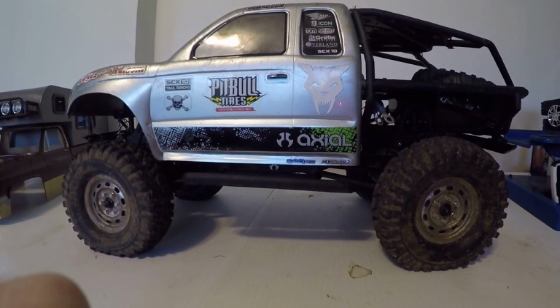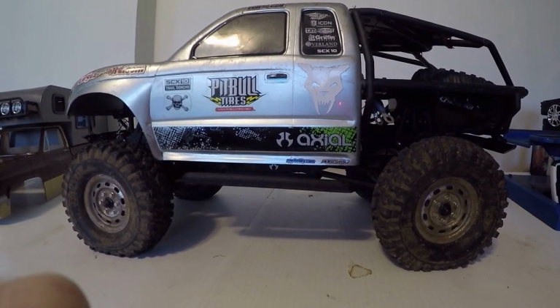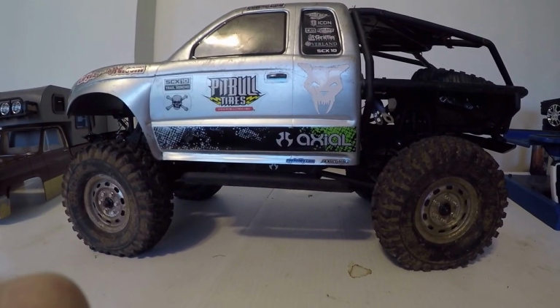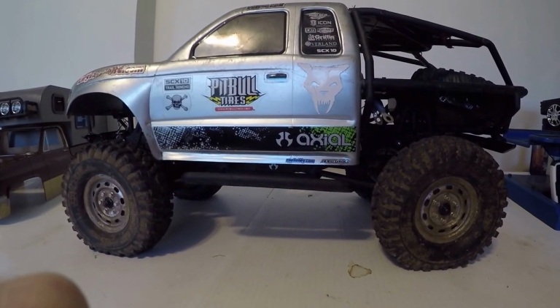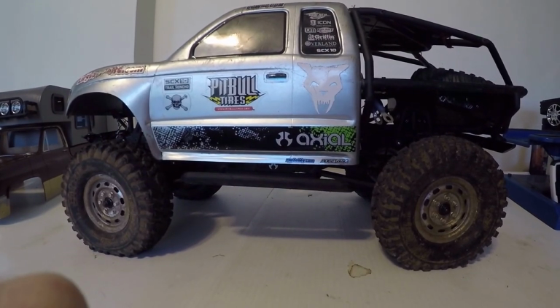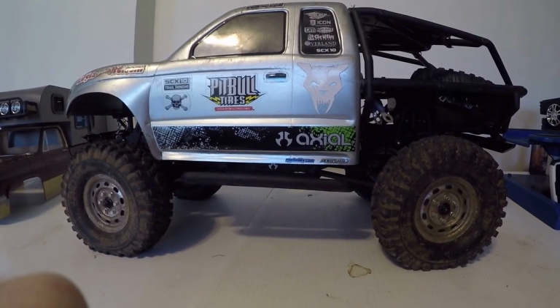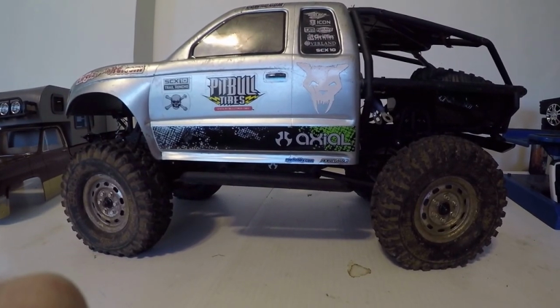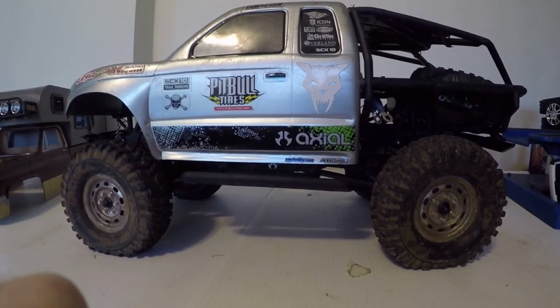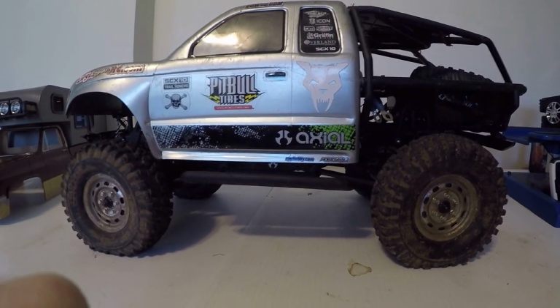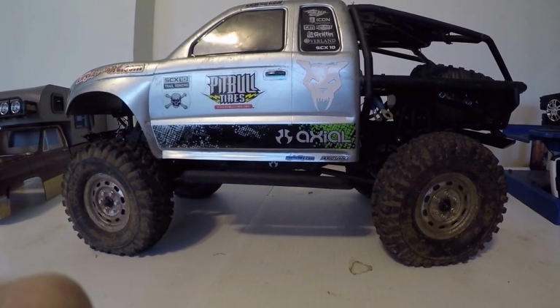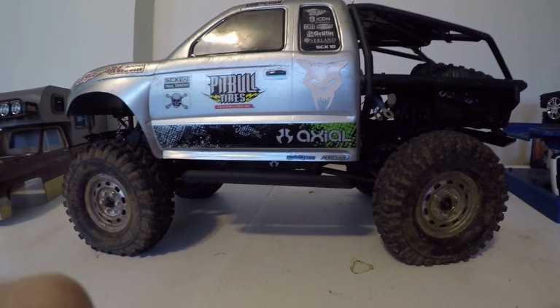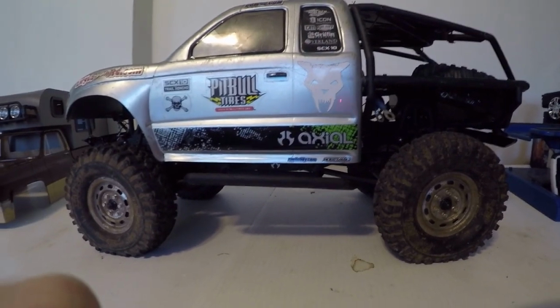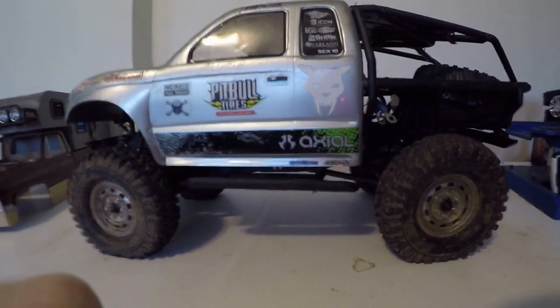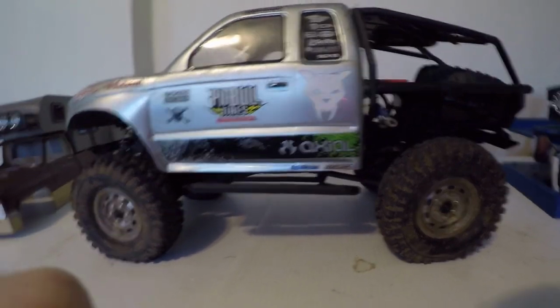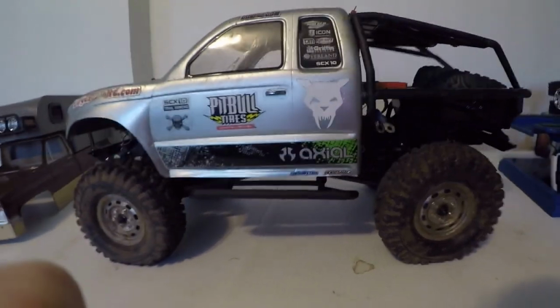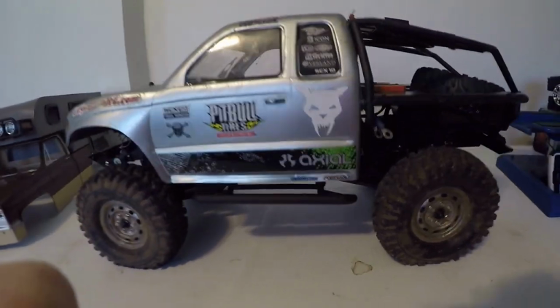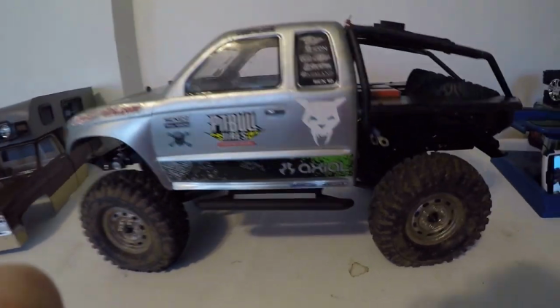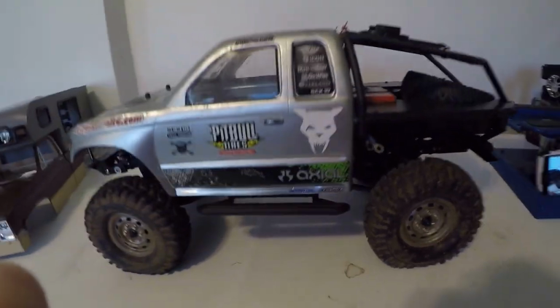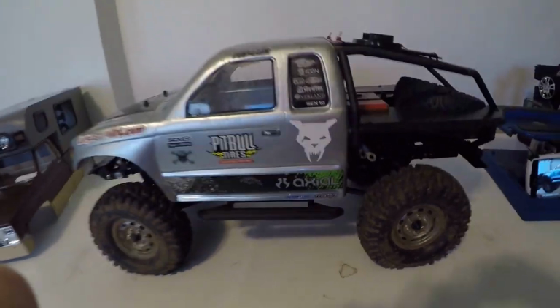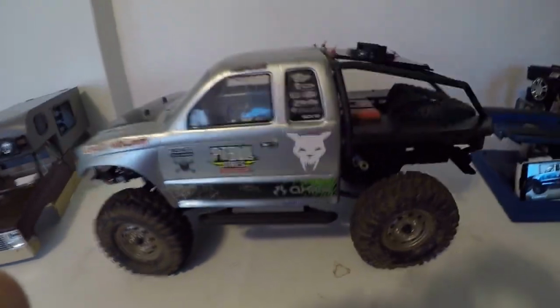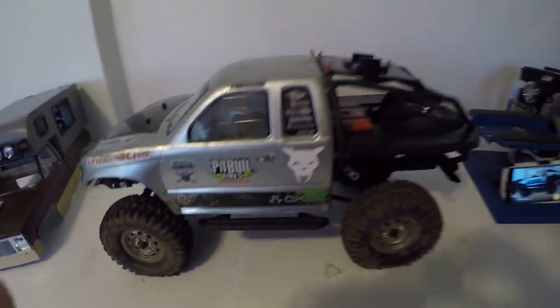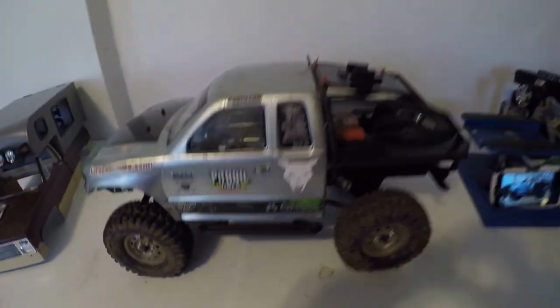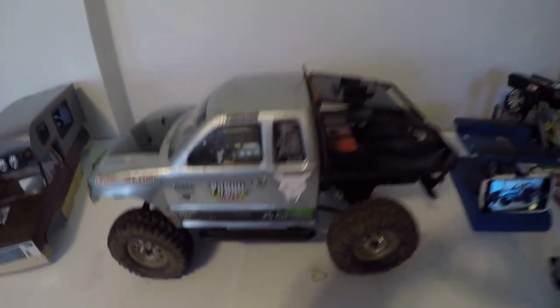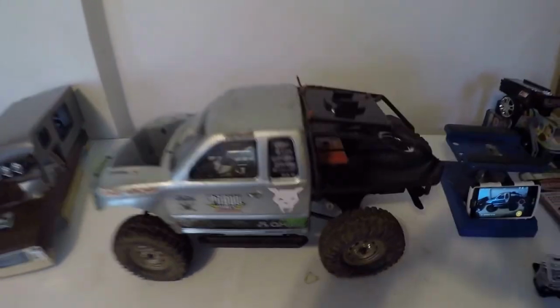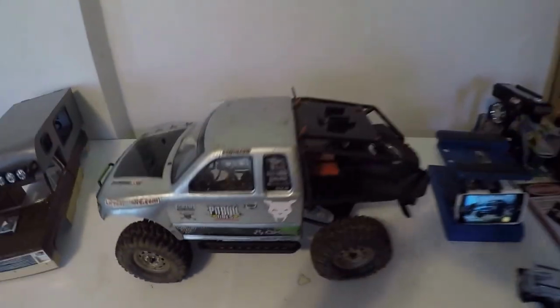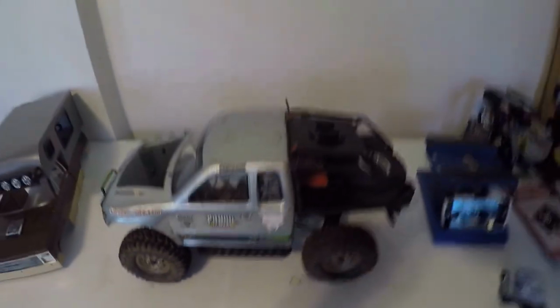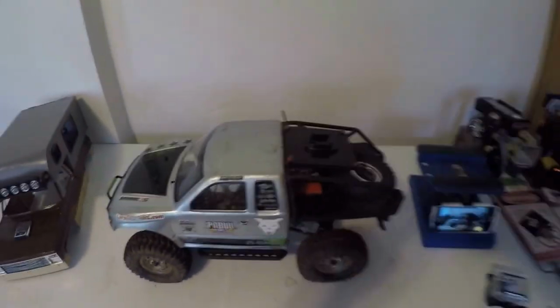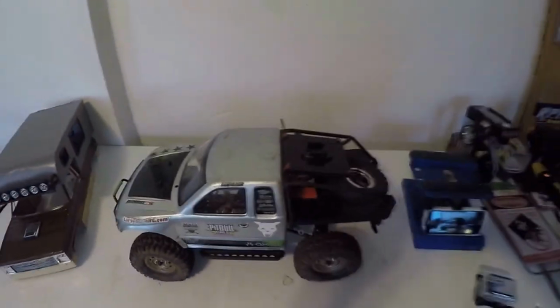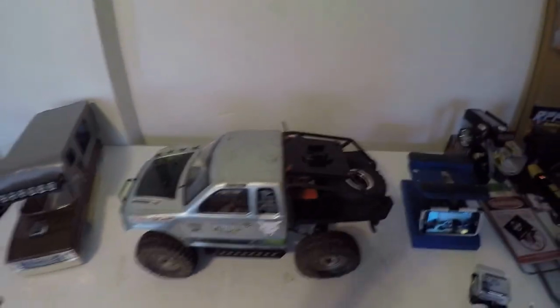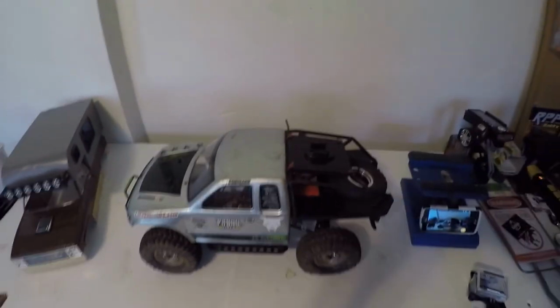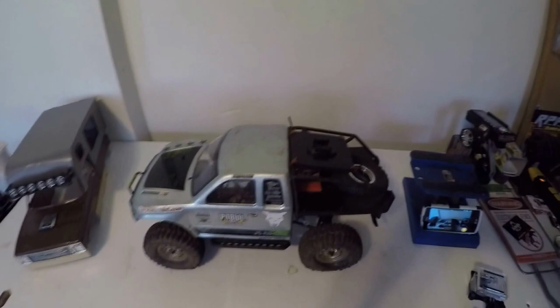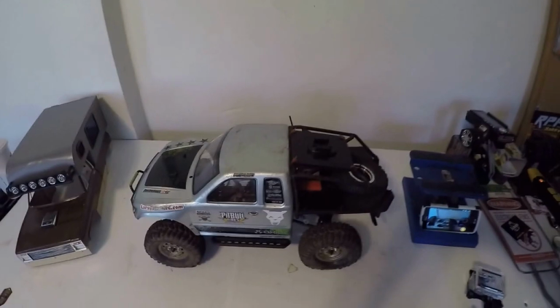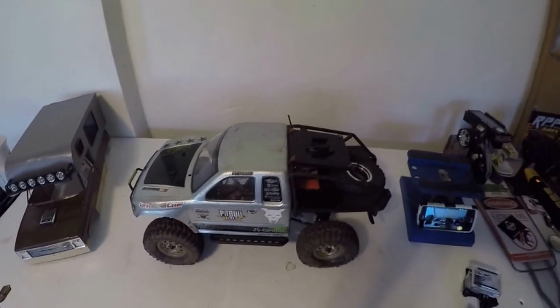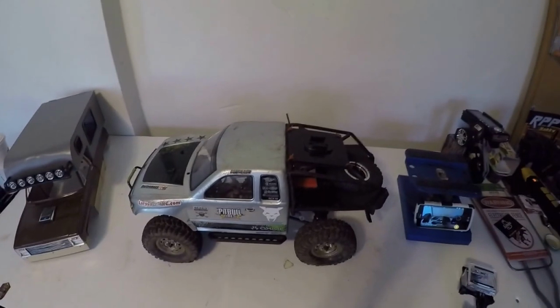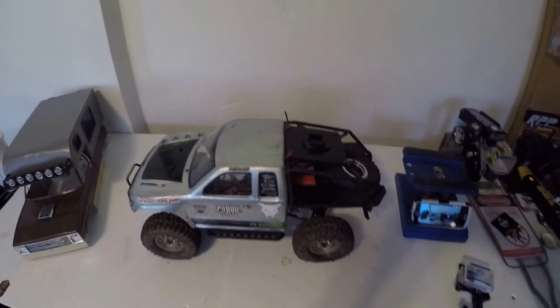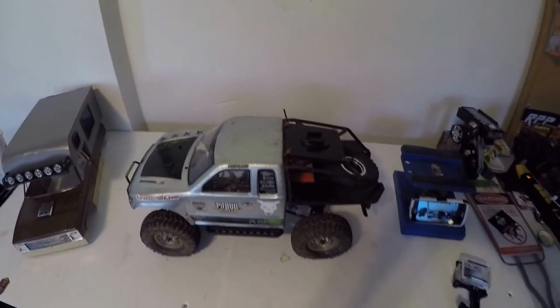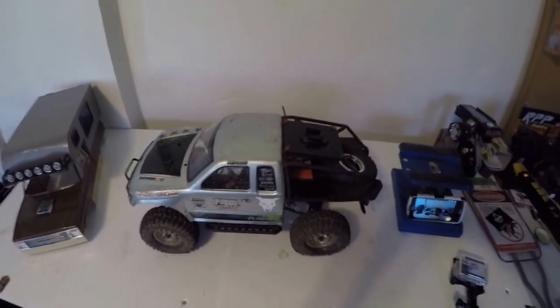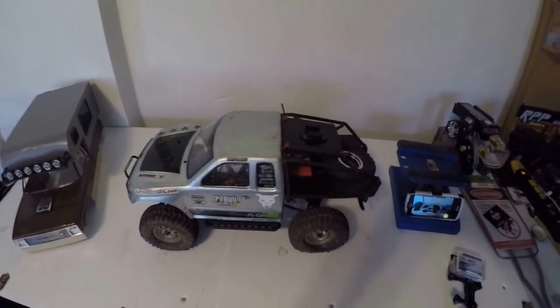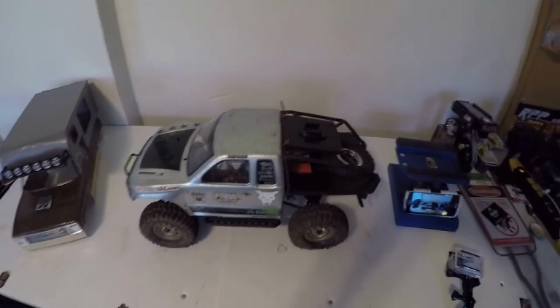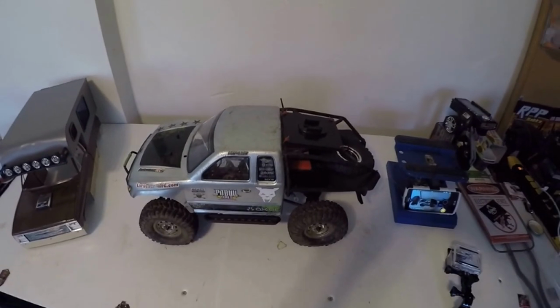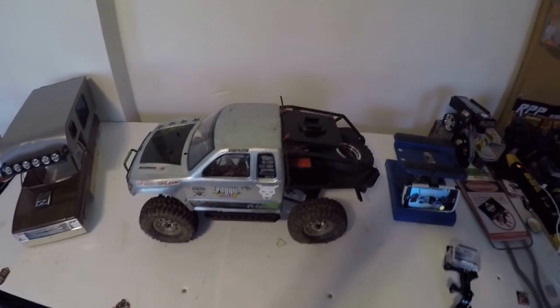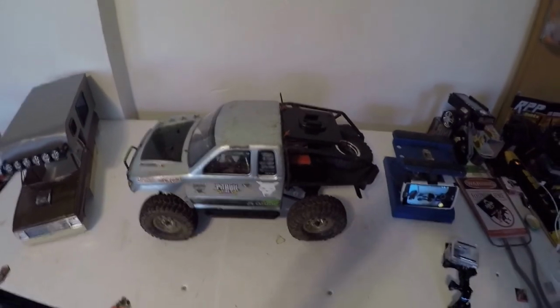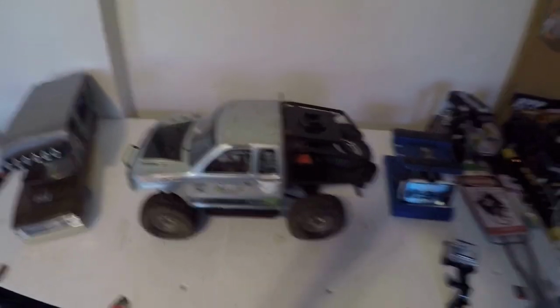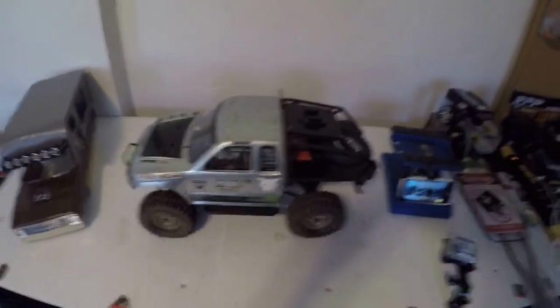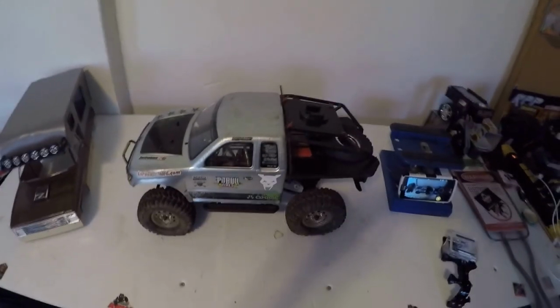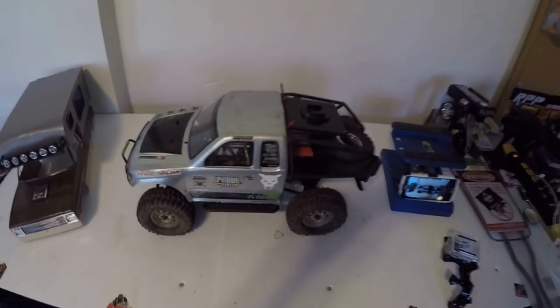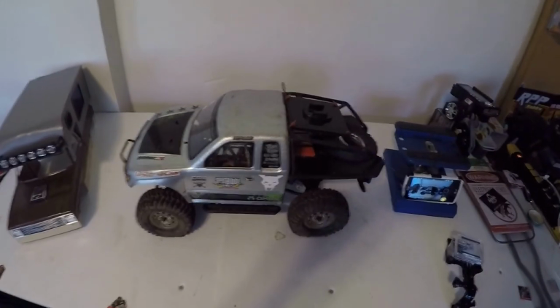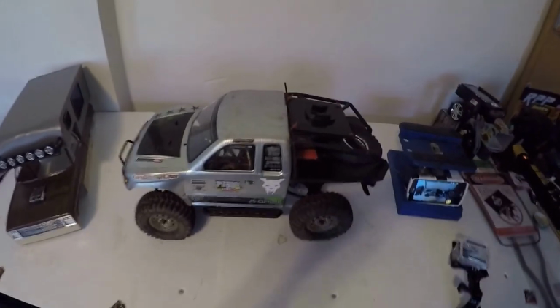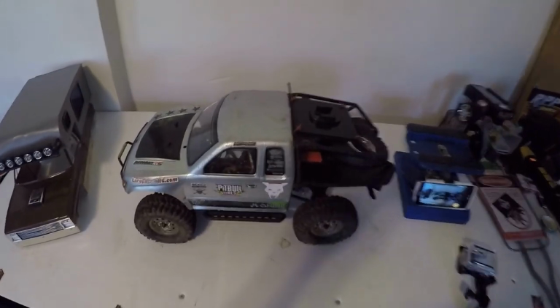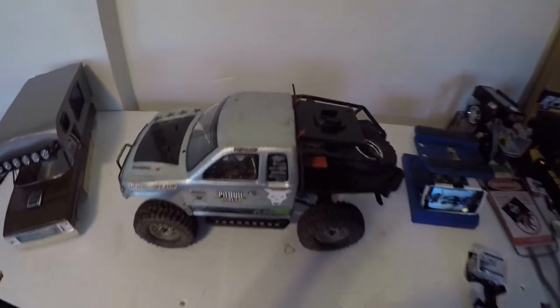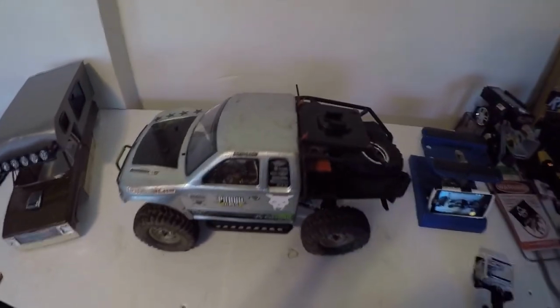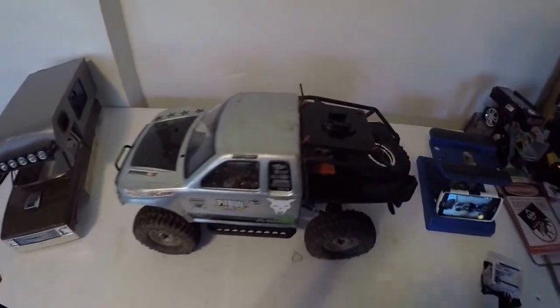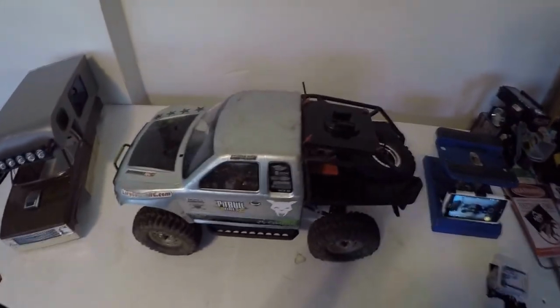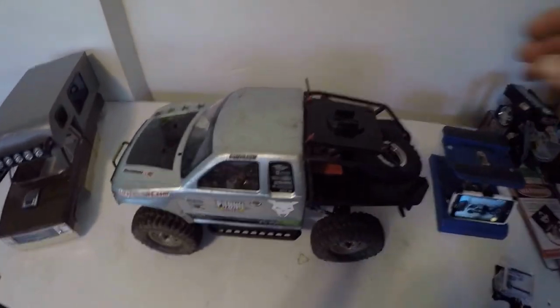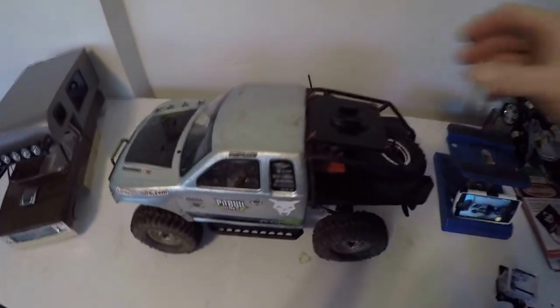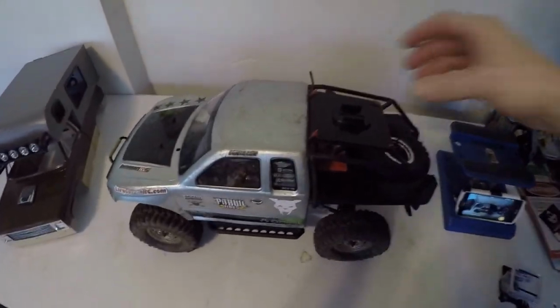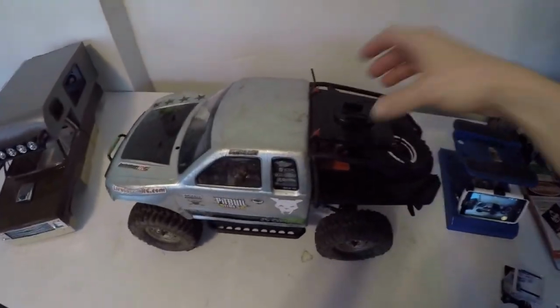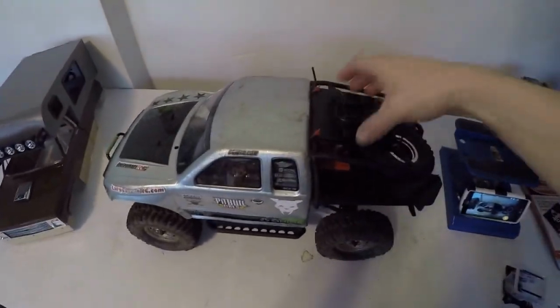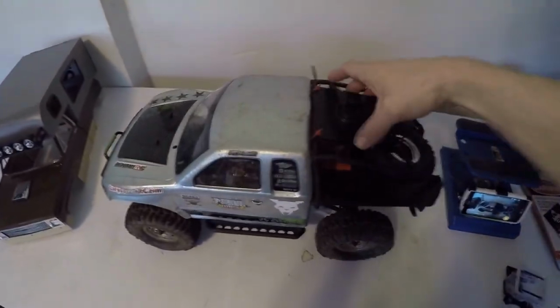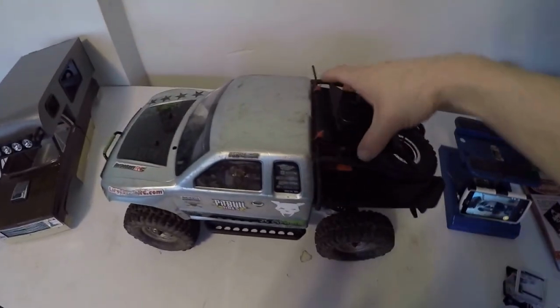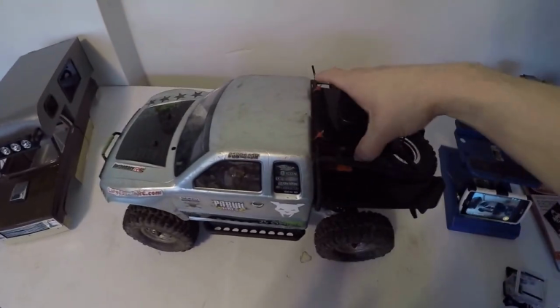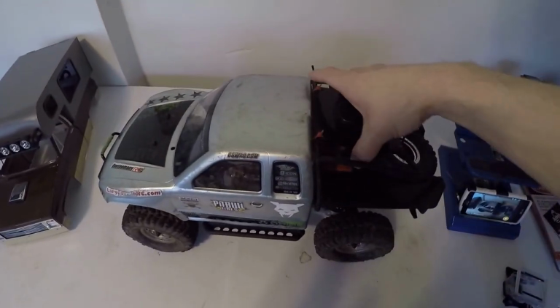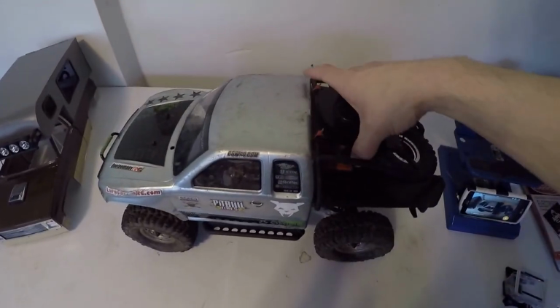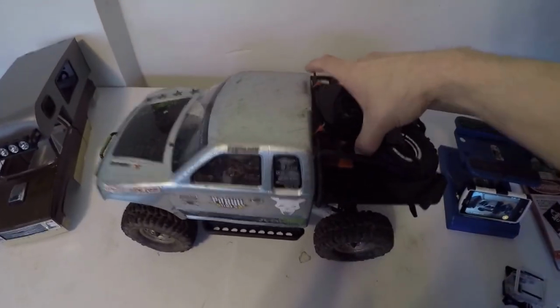Hi everyone. I just wanted to give you a little update on how the Dinky RC setup came along for me.